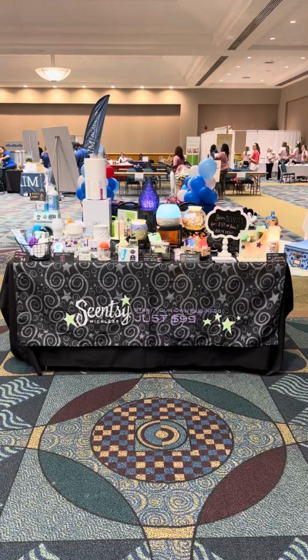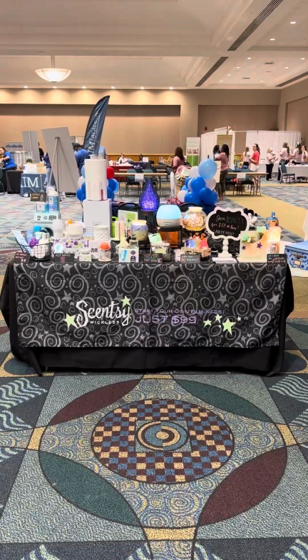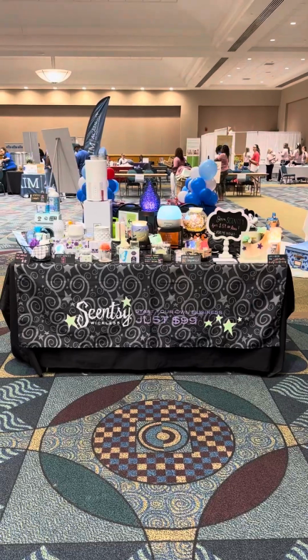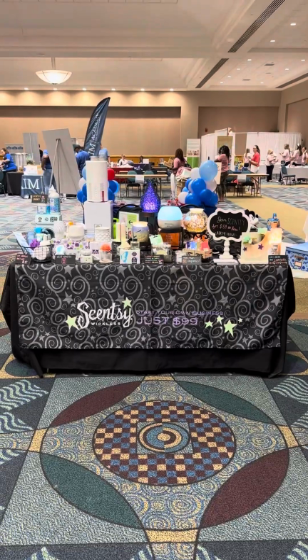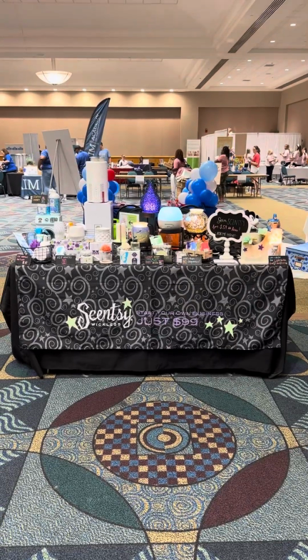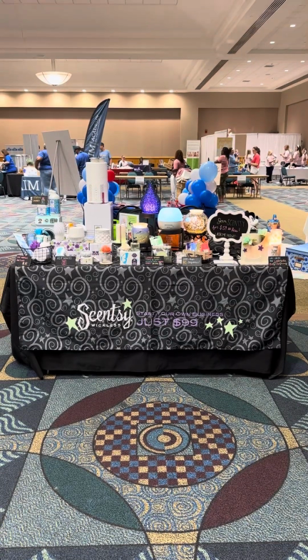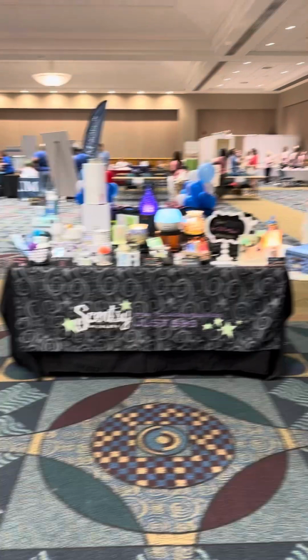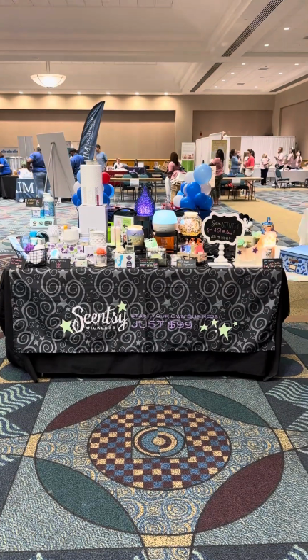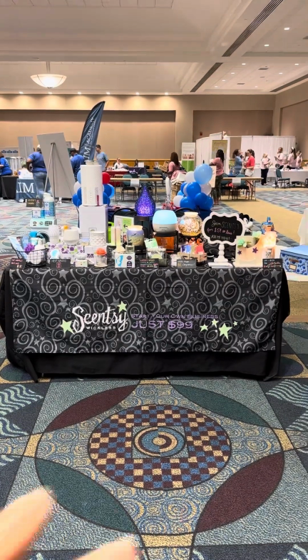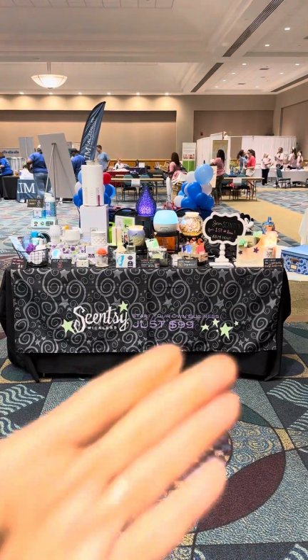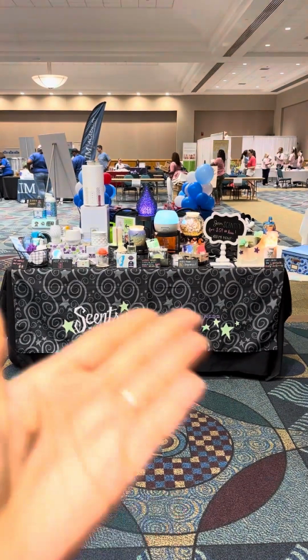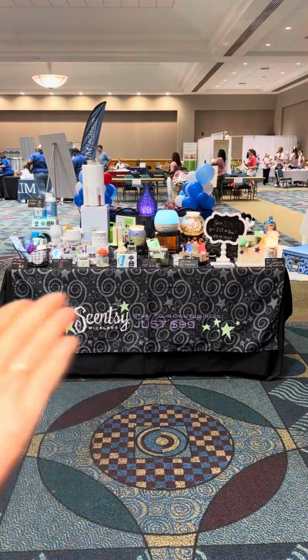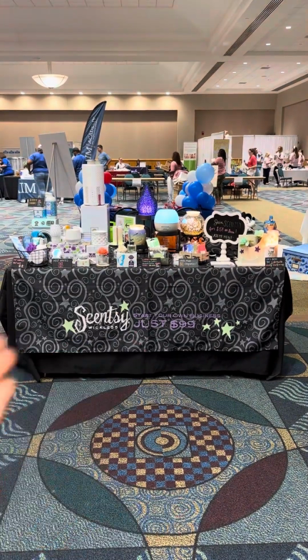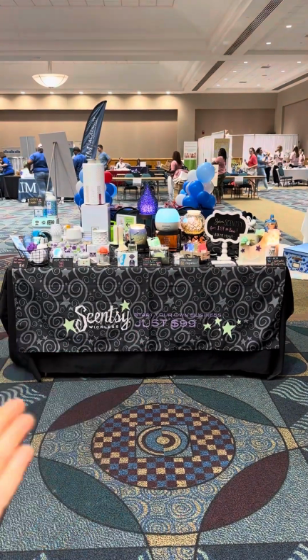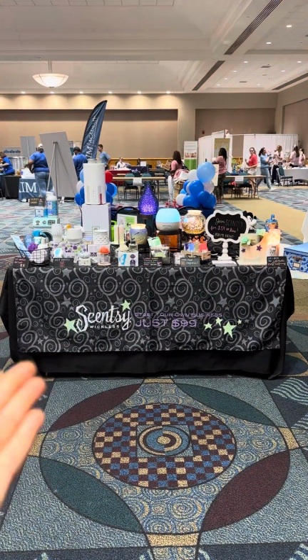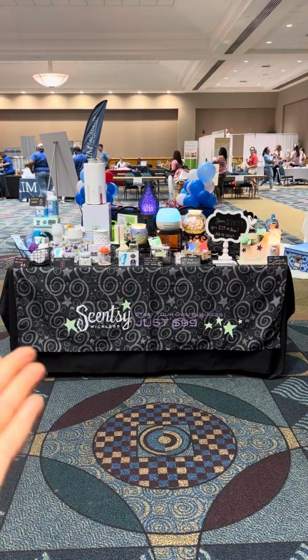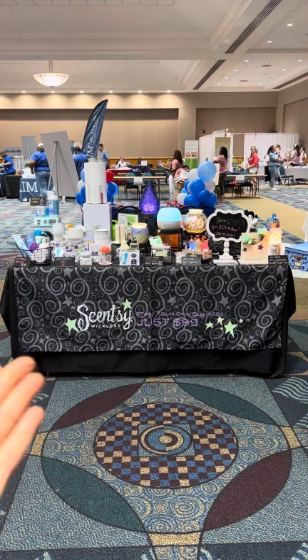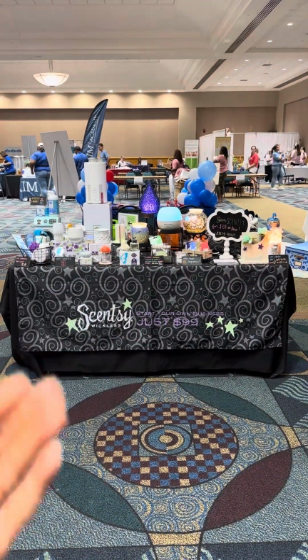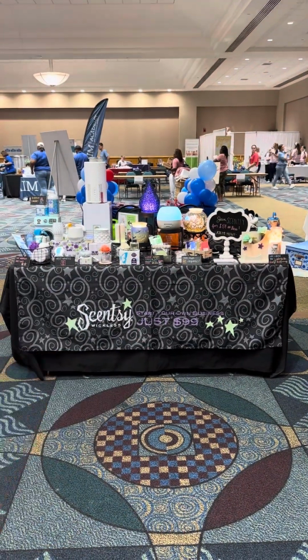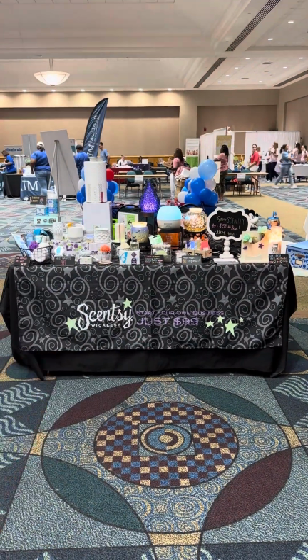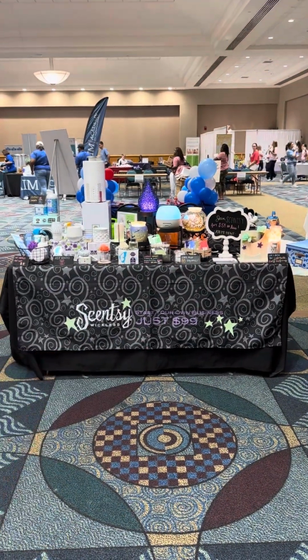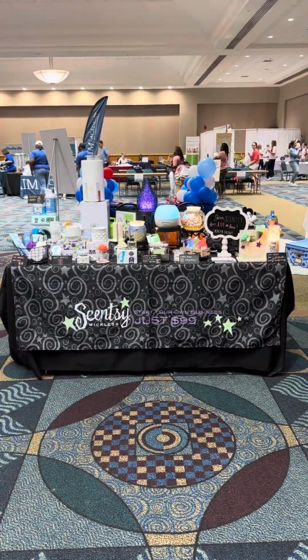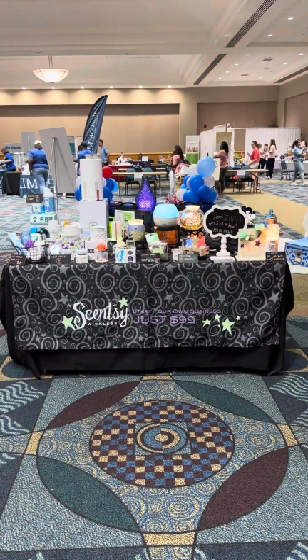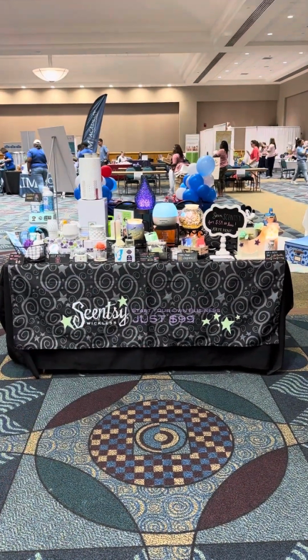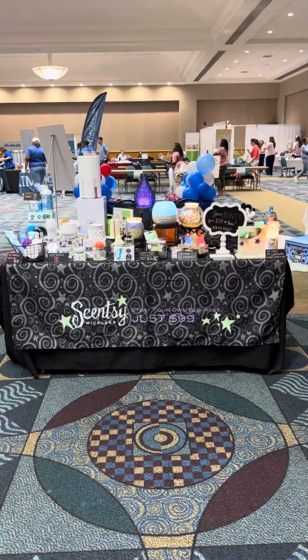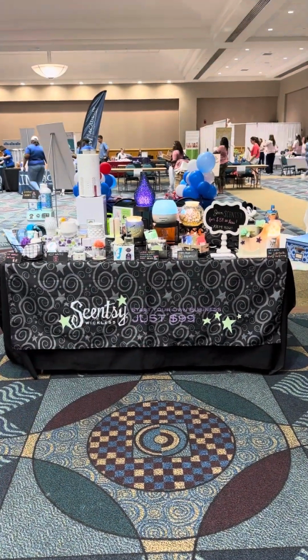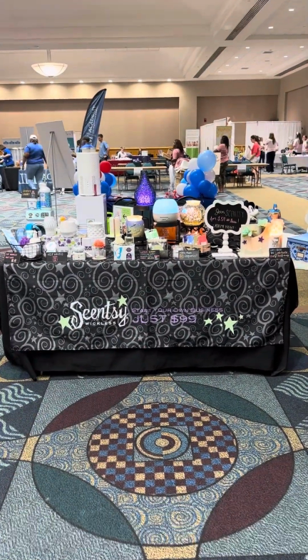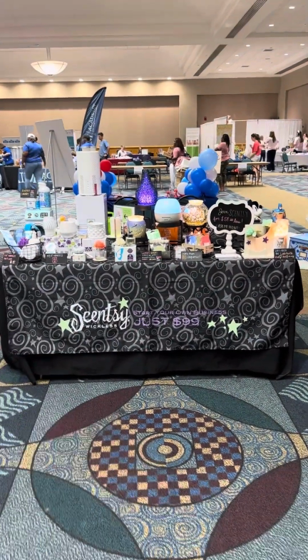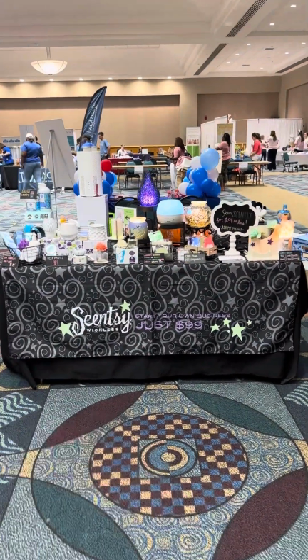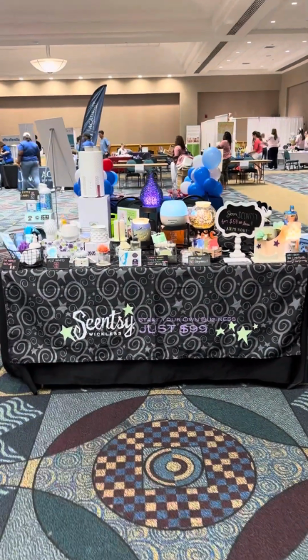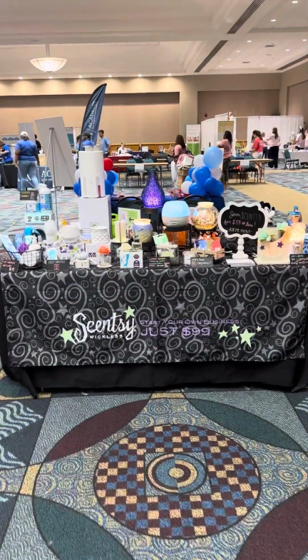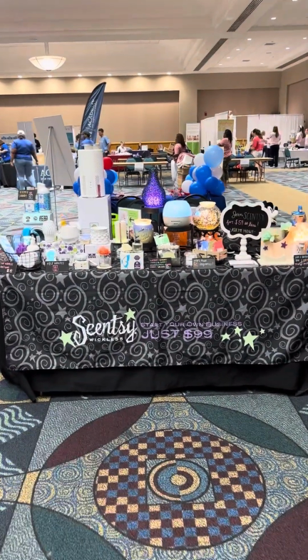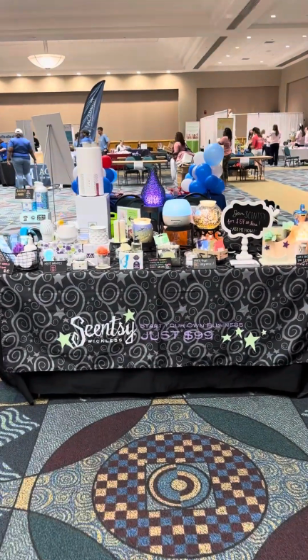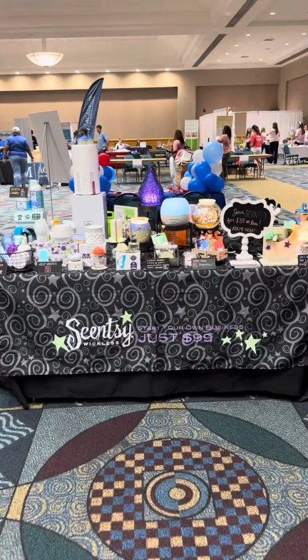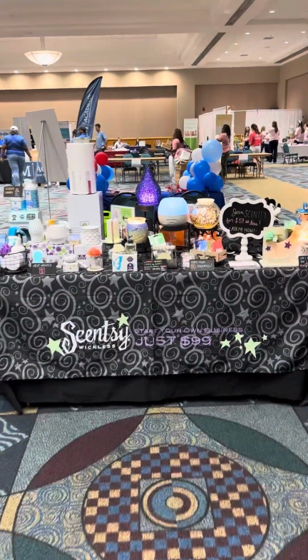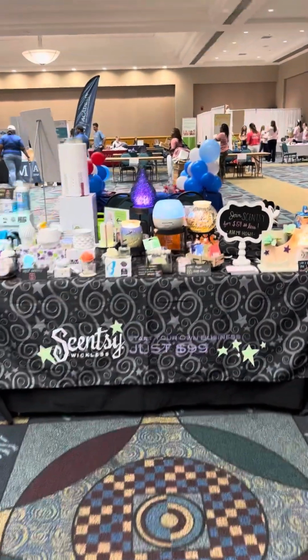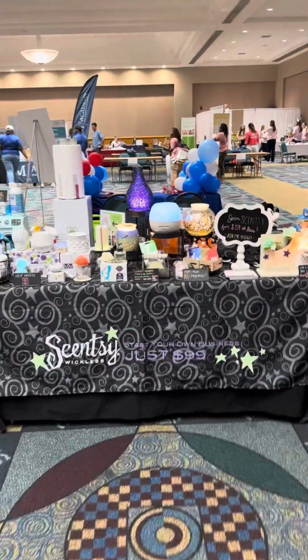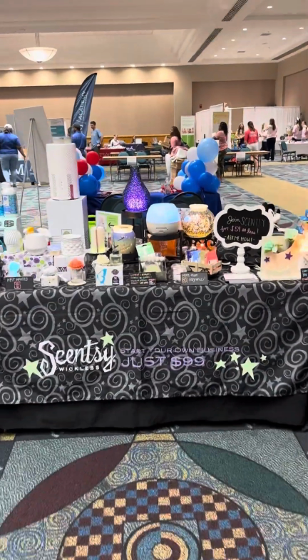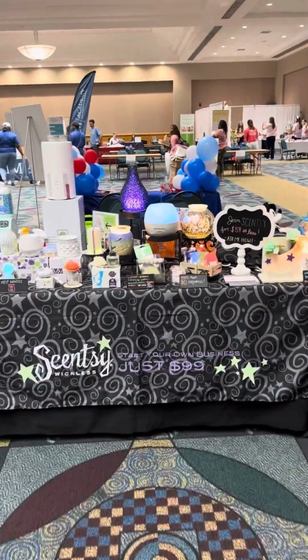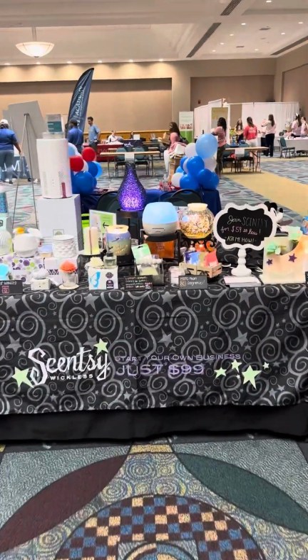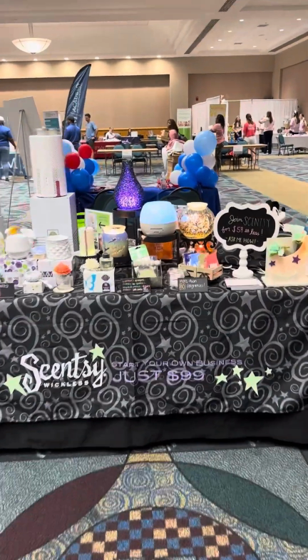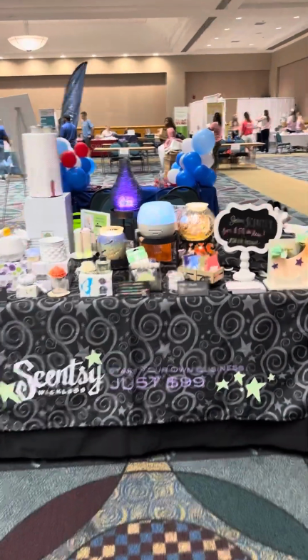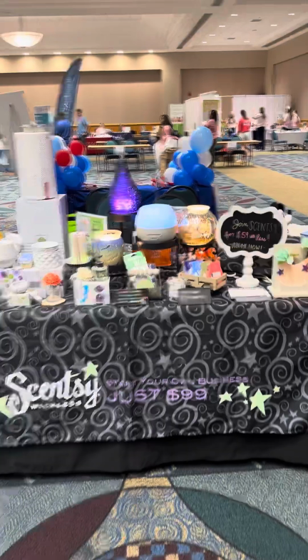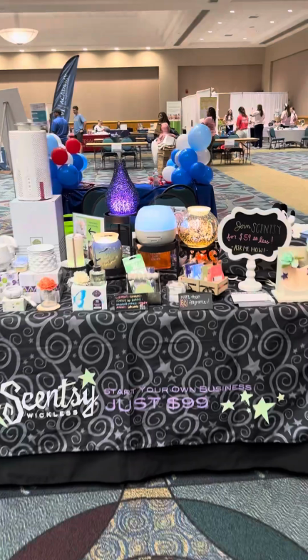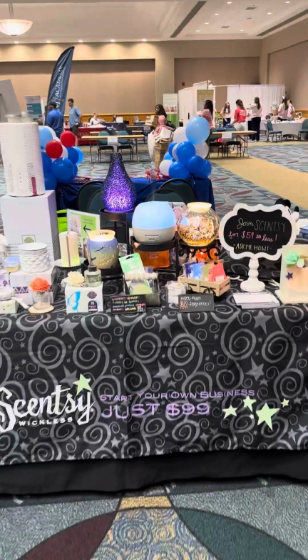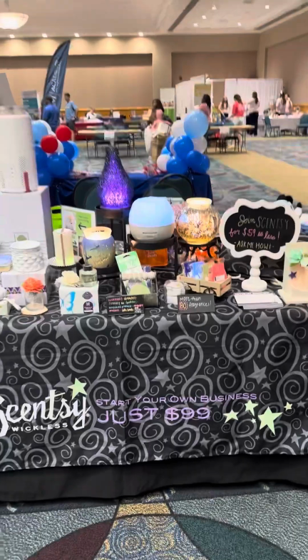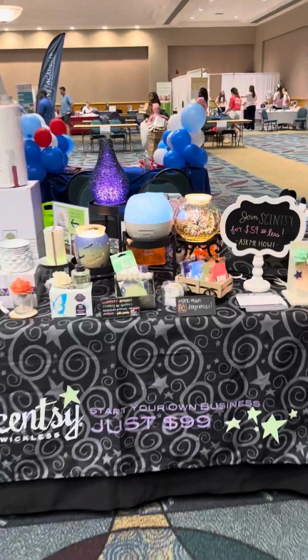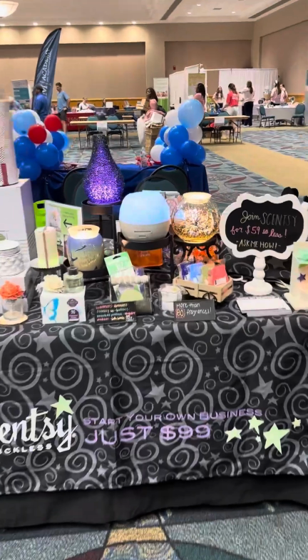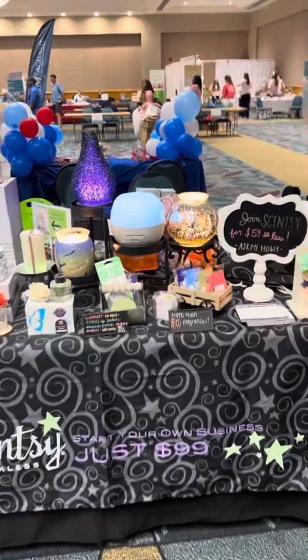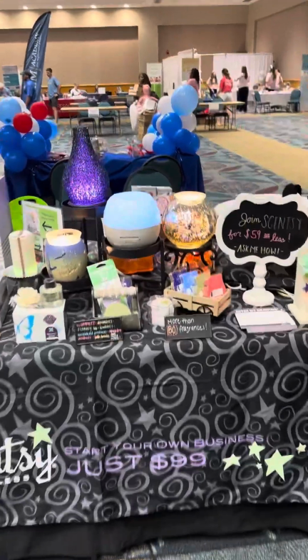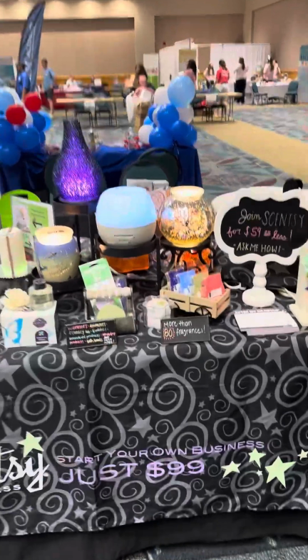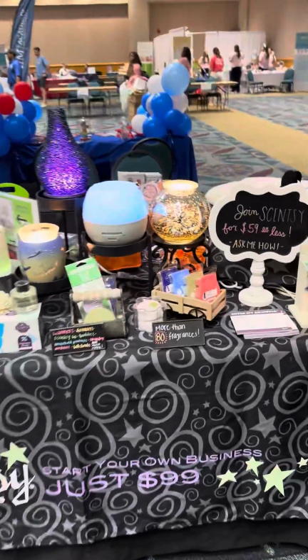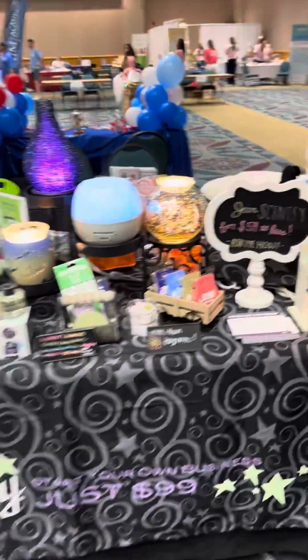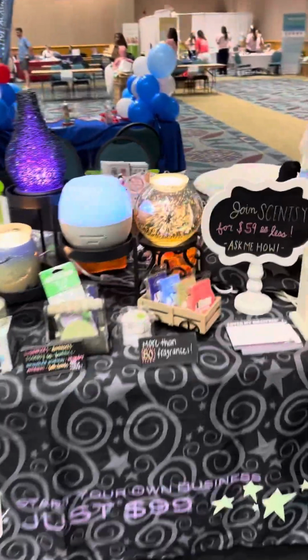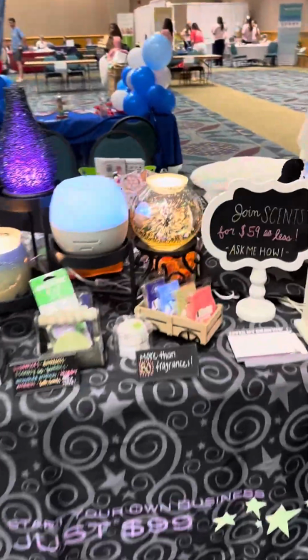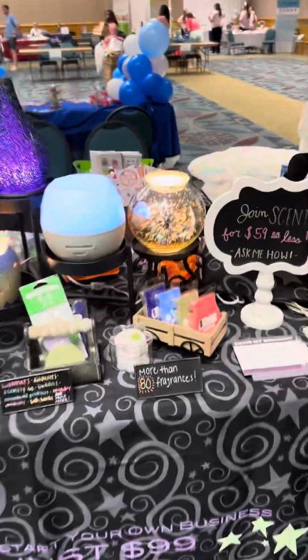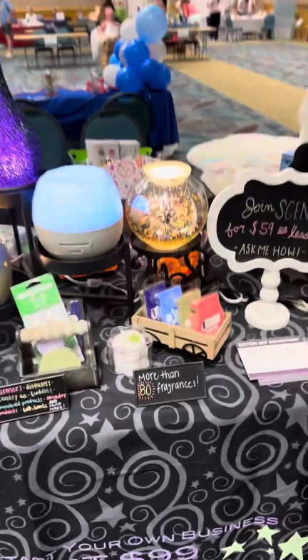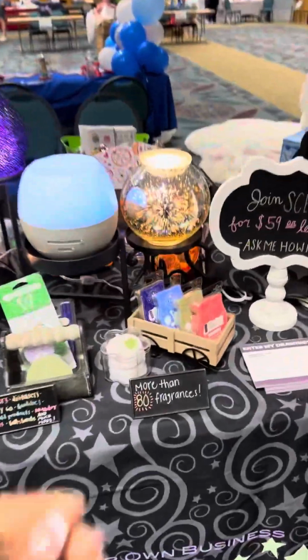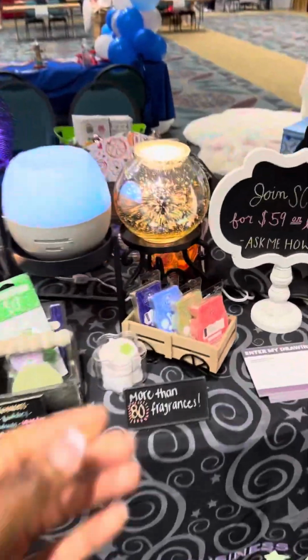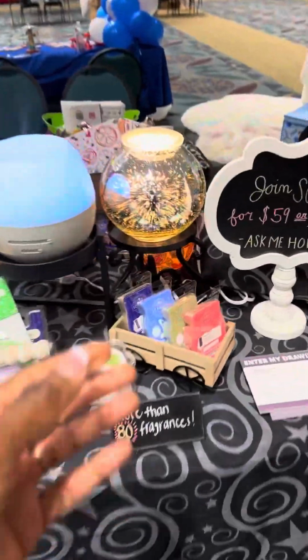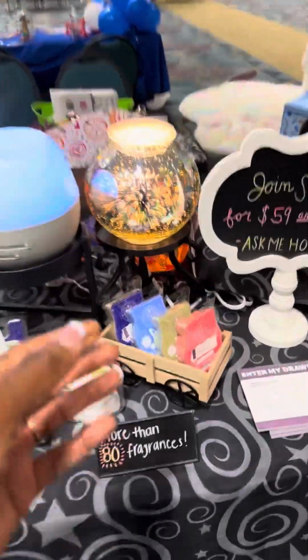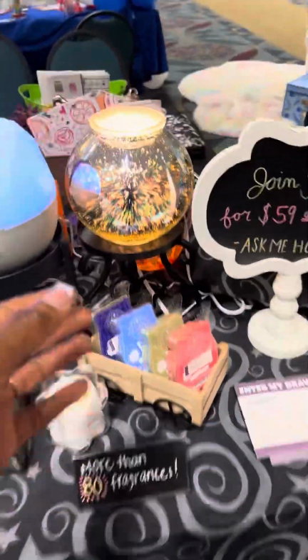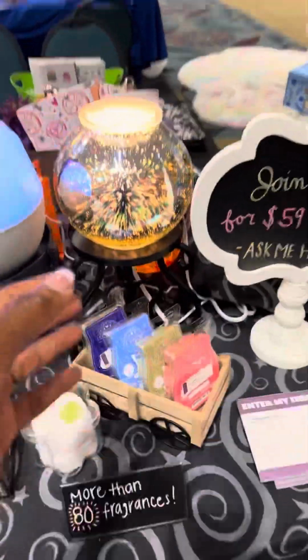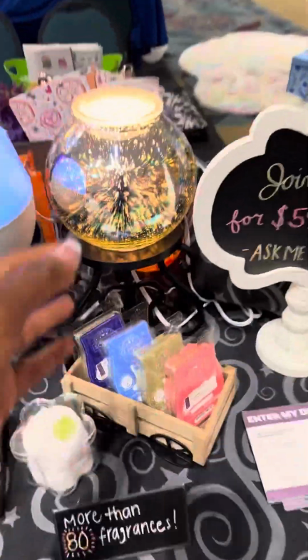What is Scentsy? This is Scentsy. Scentsy has three systems to release fragrance. Let's talk about the warmers first.